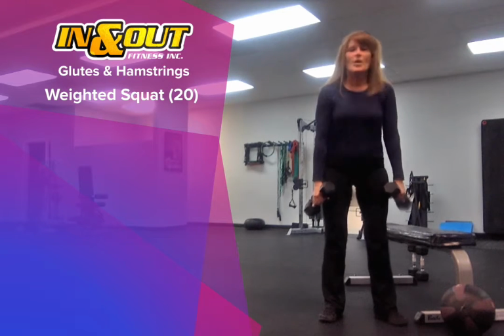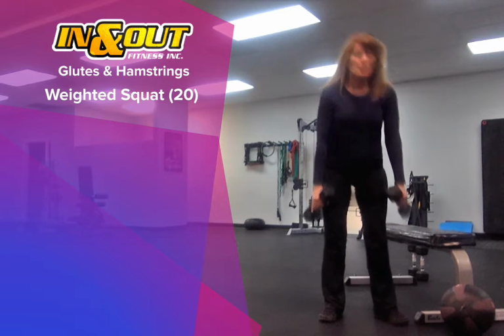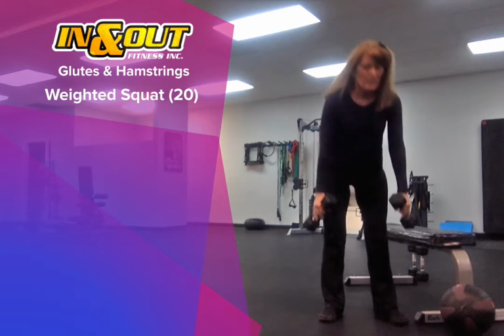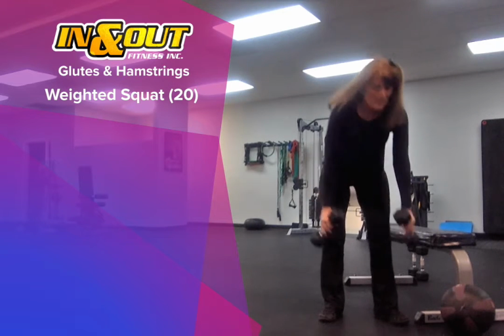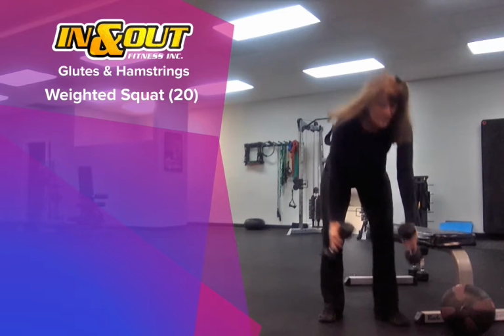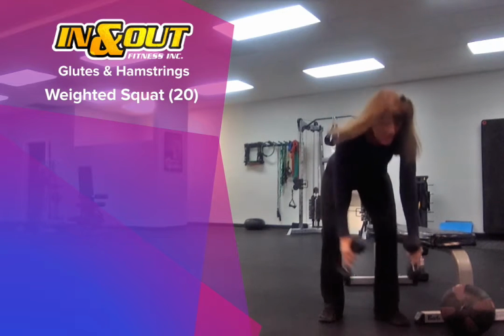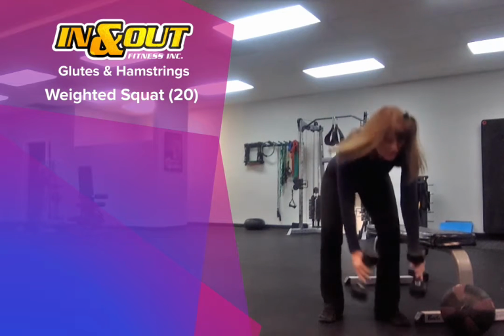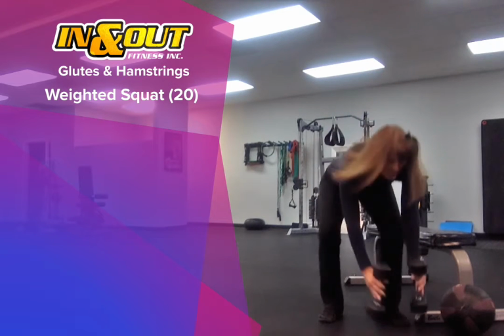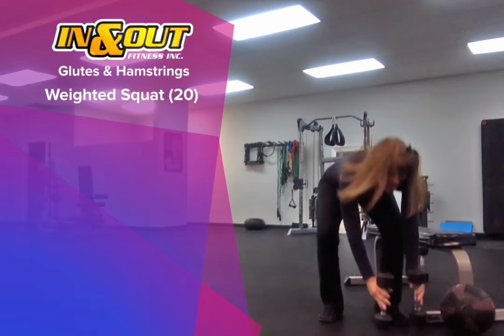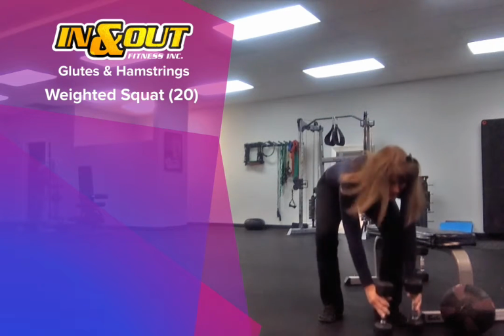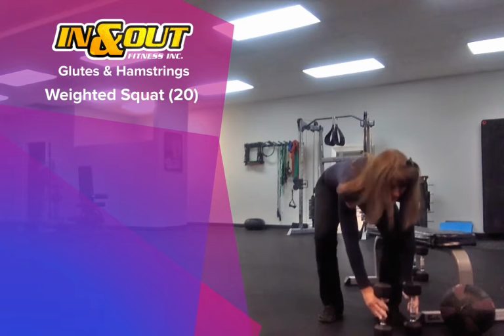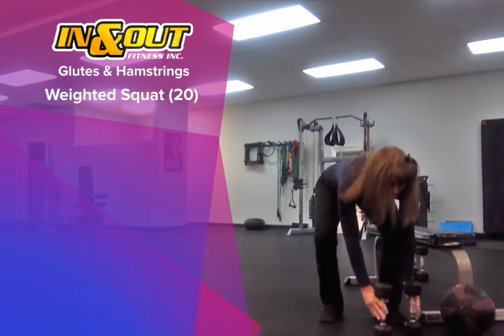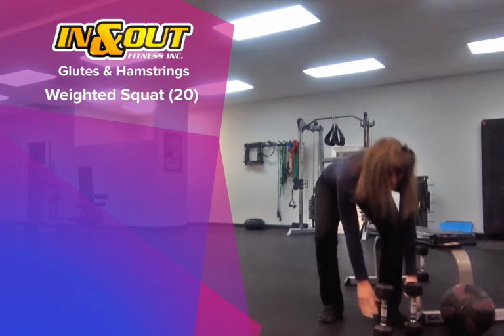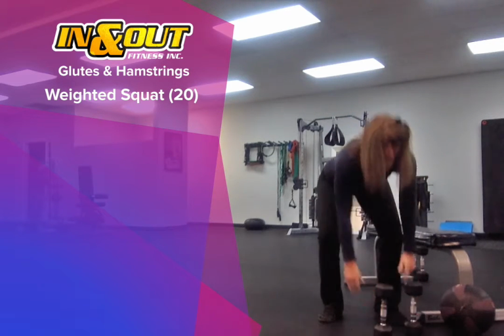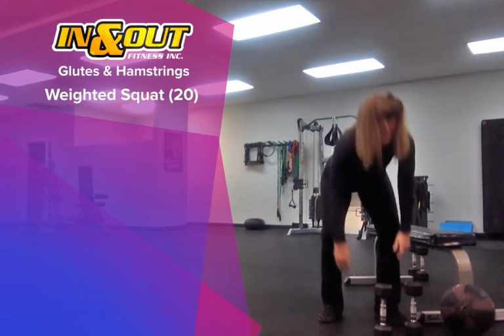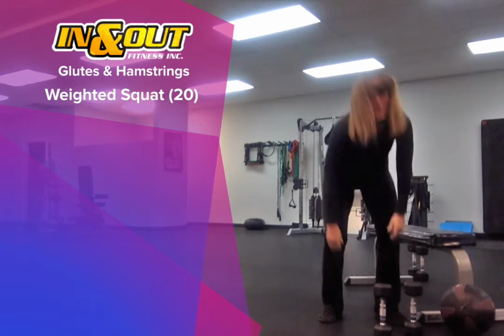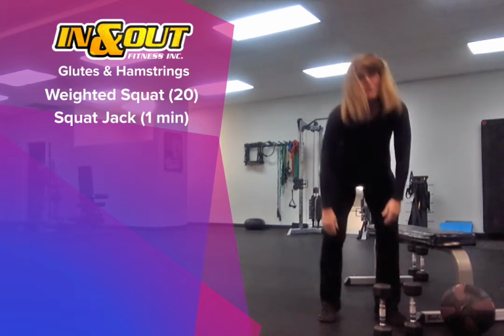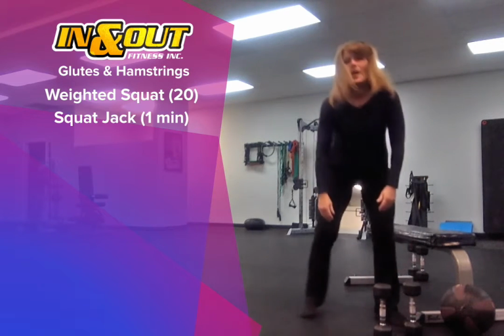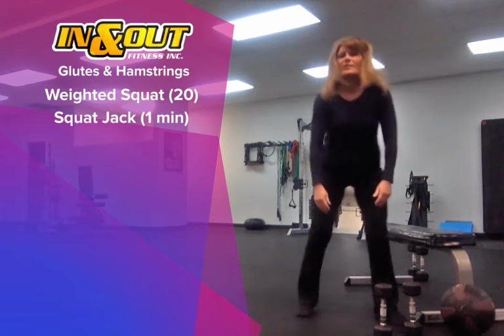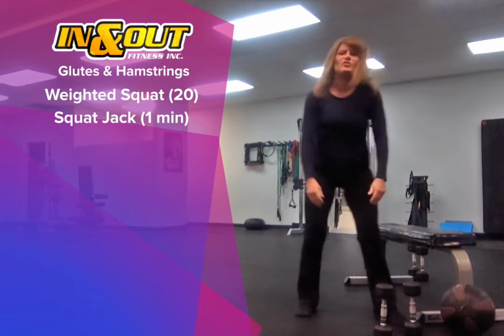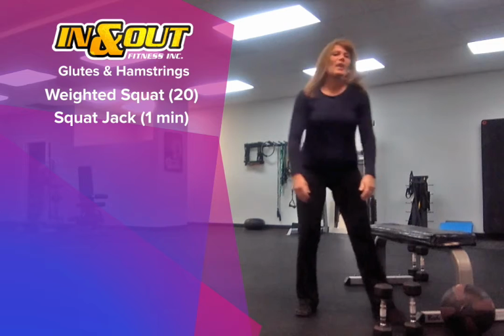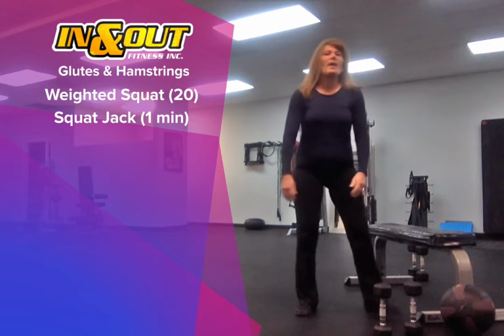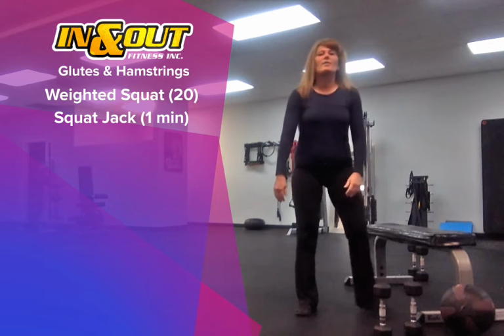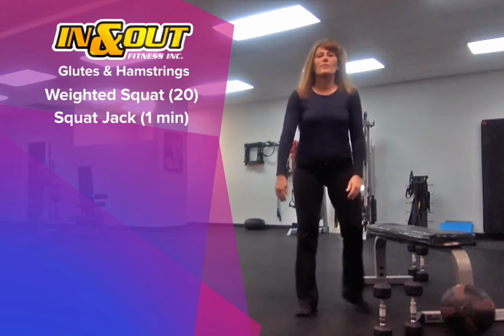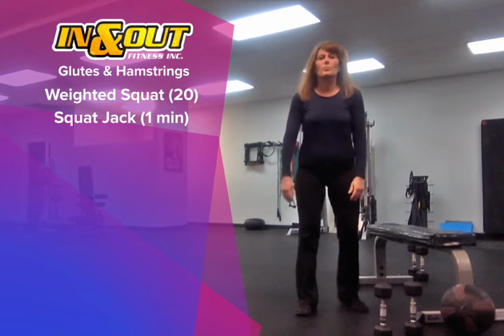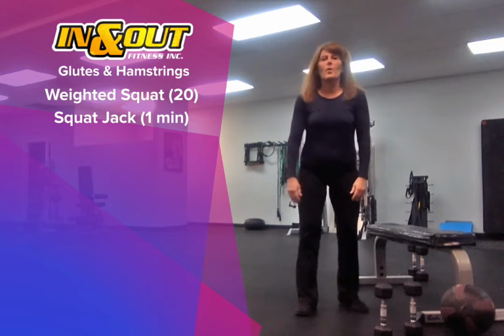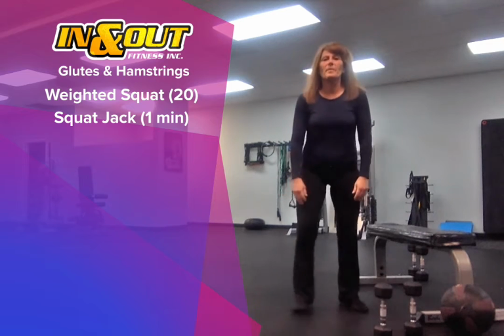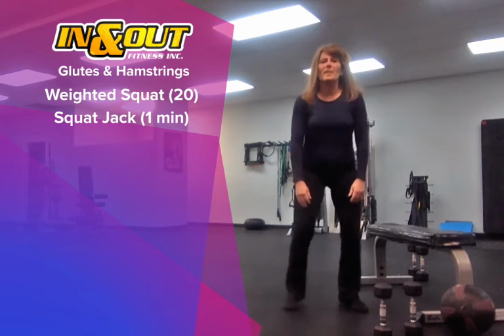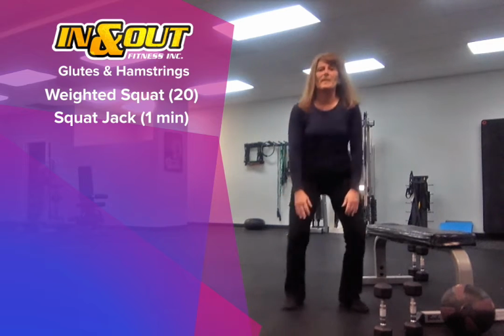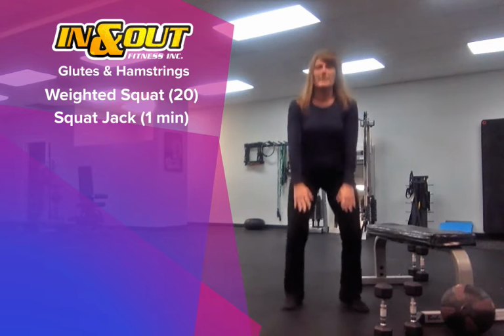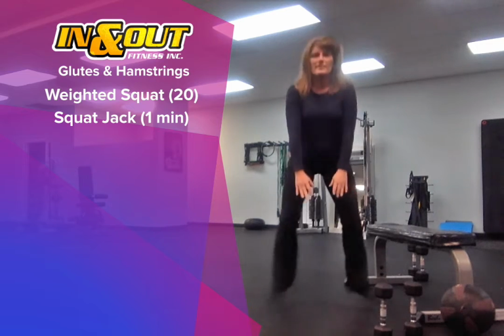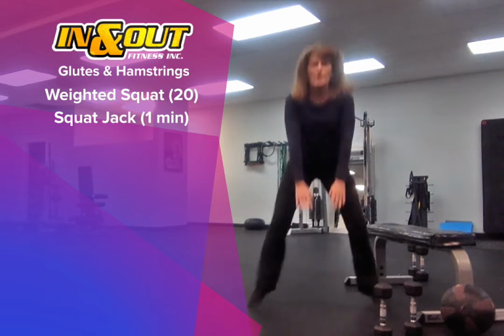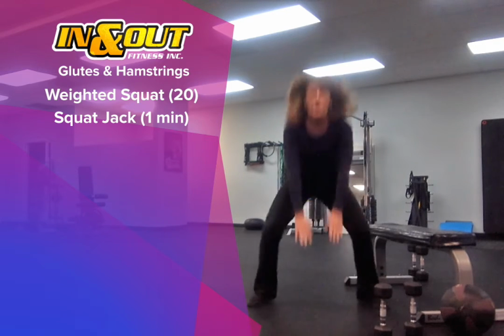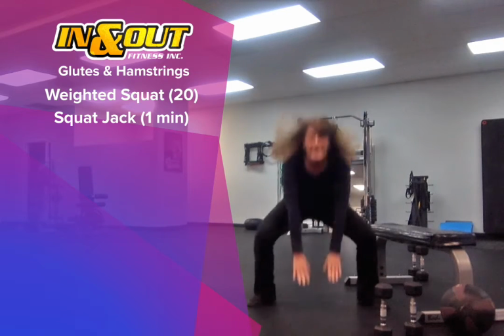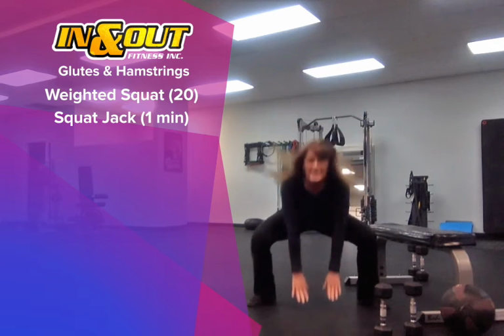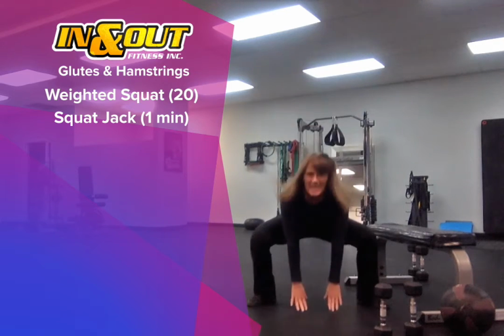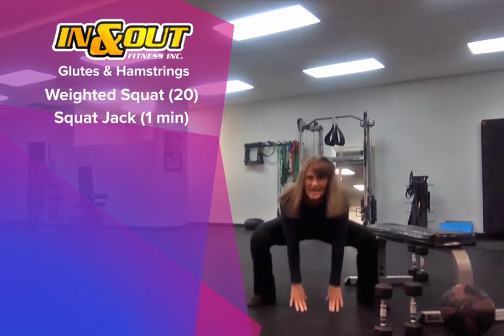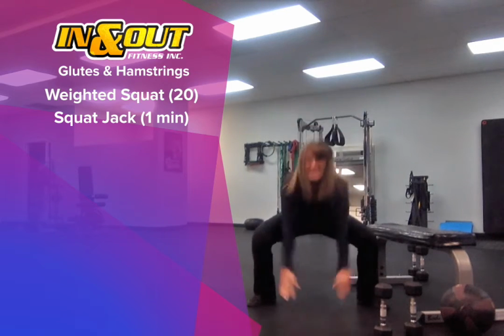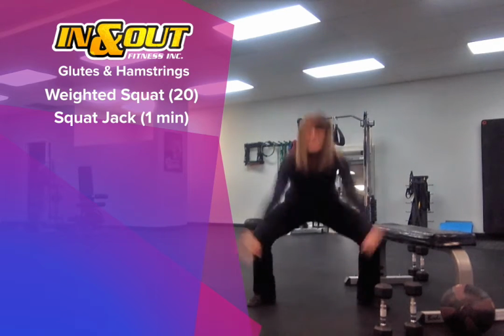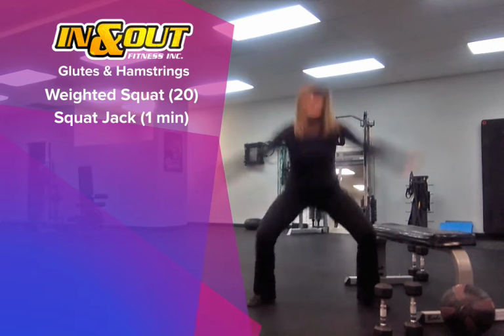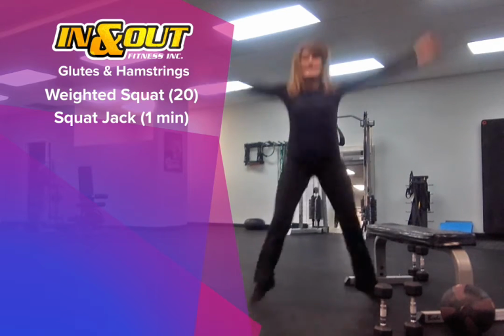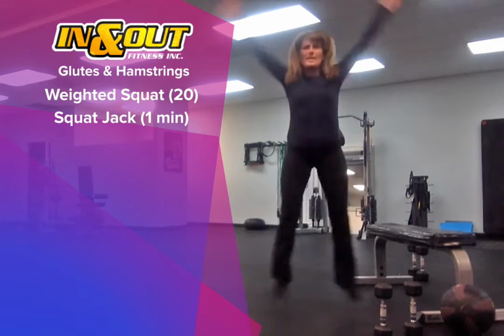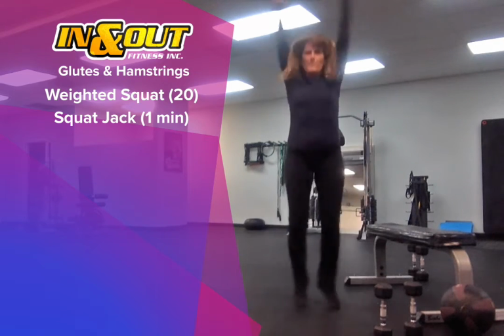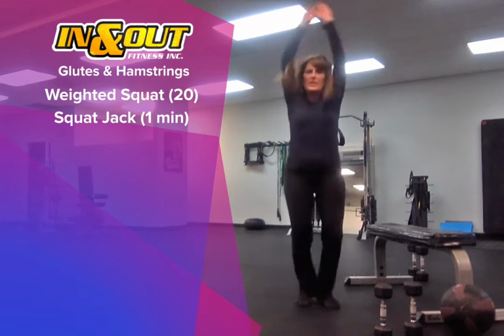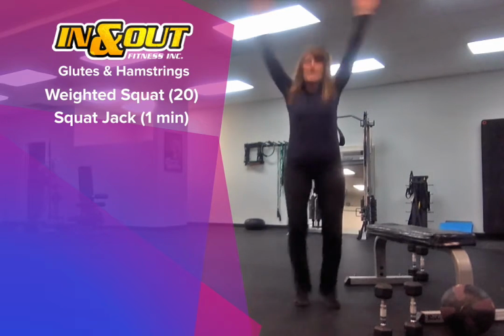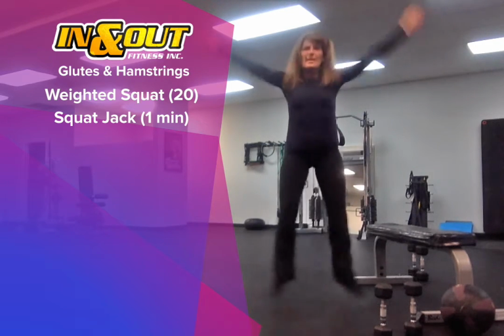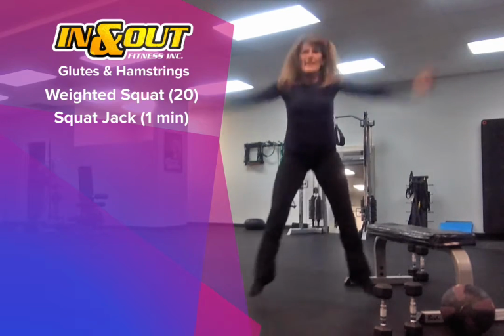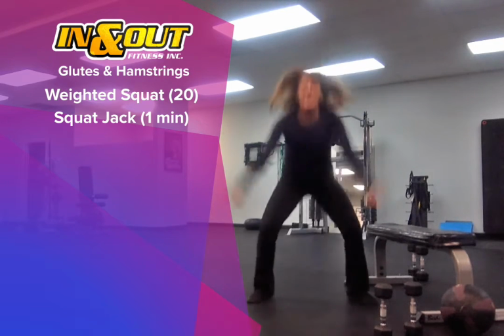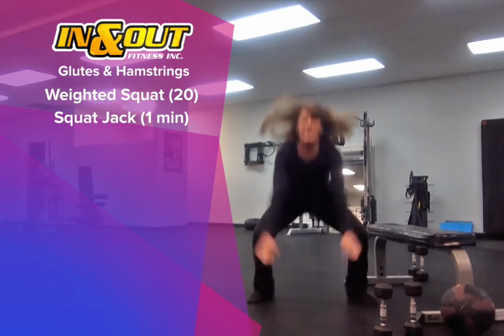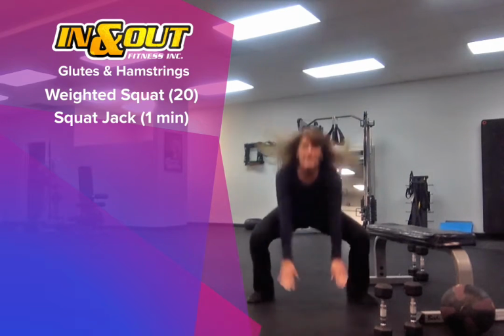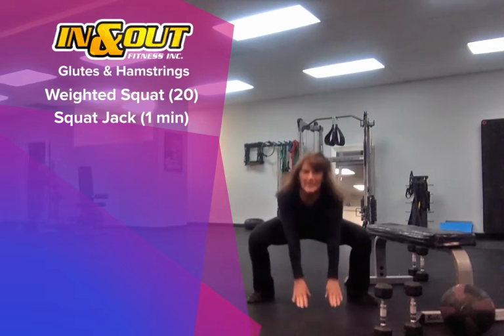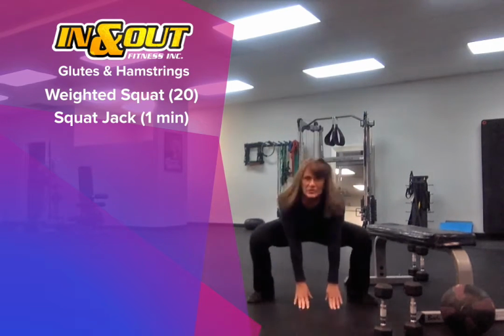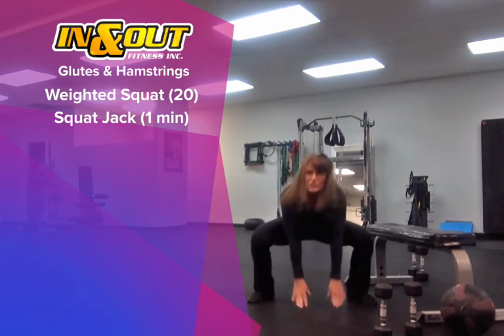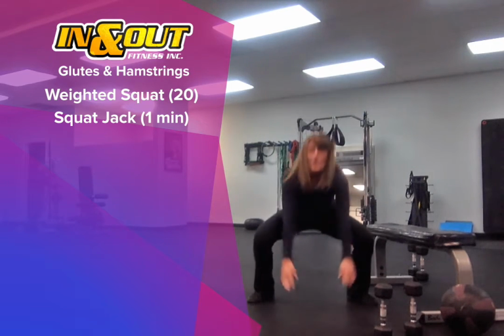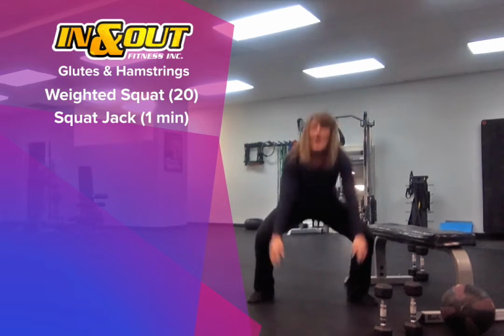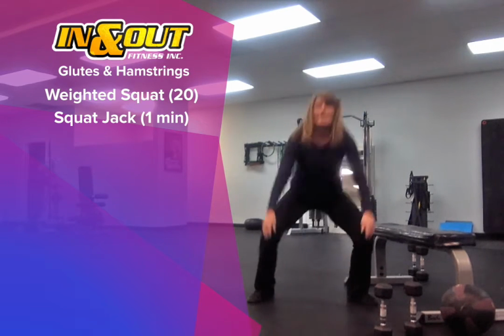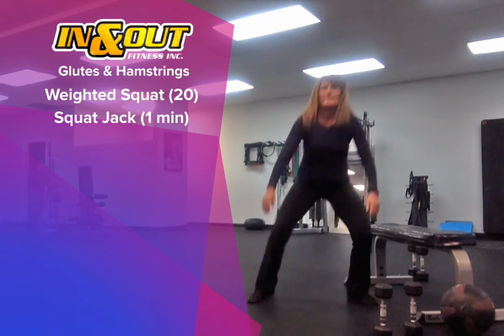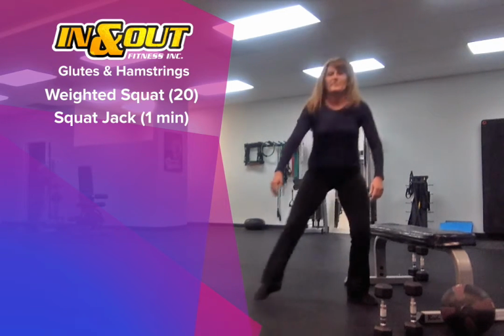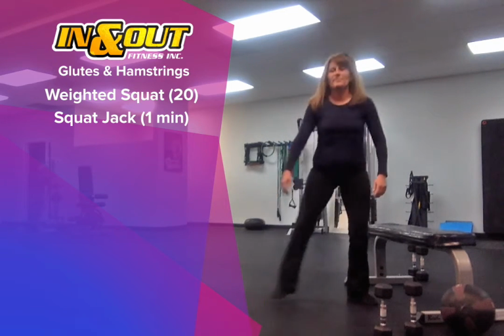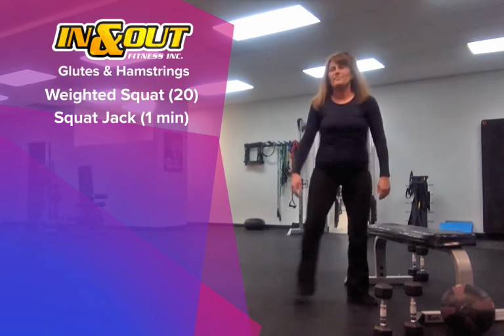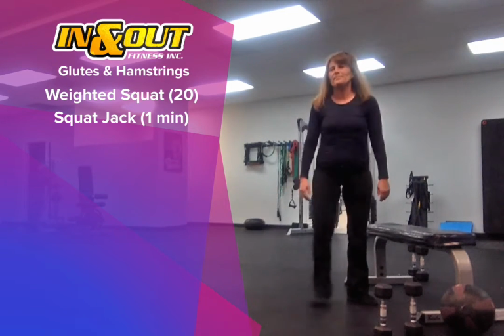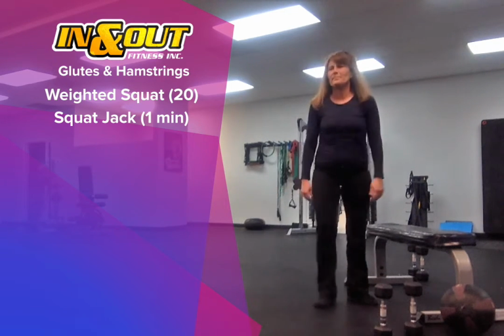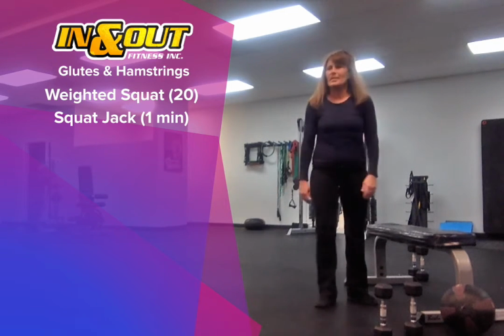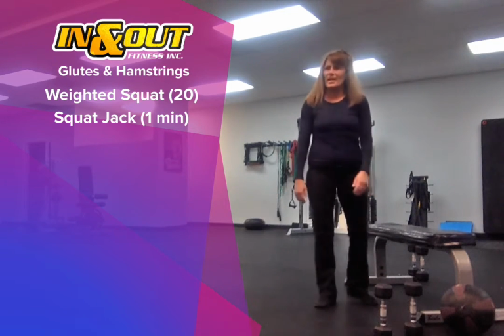We're going to follow that with the squat jack for one minute — nice and deep in that squat.